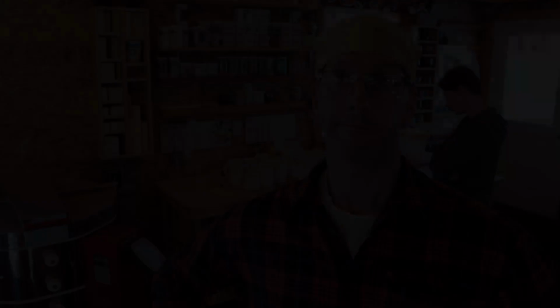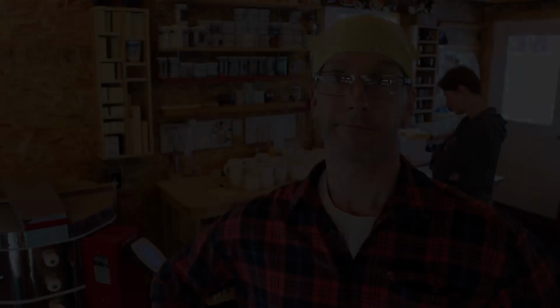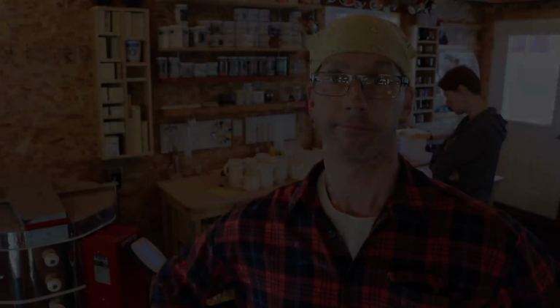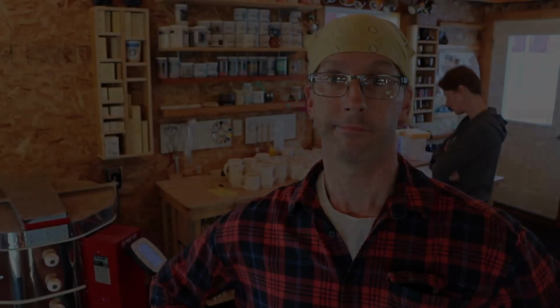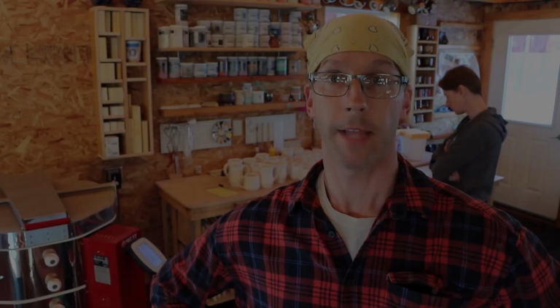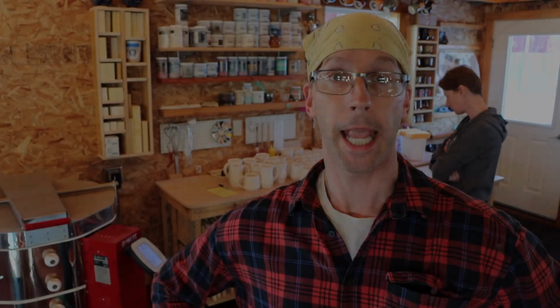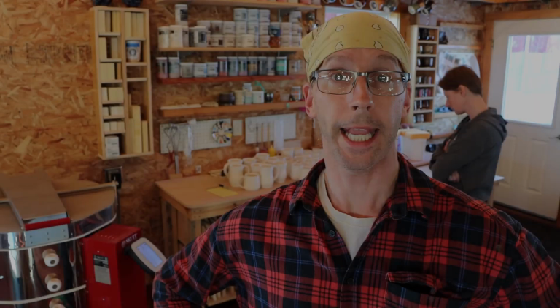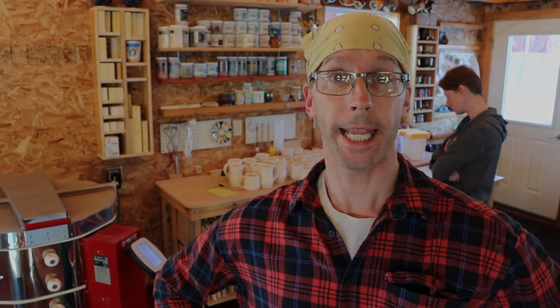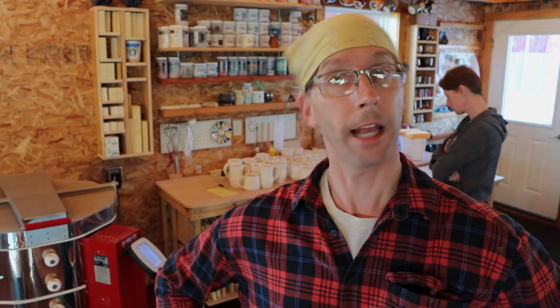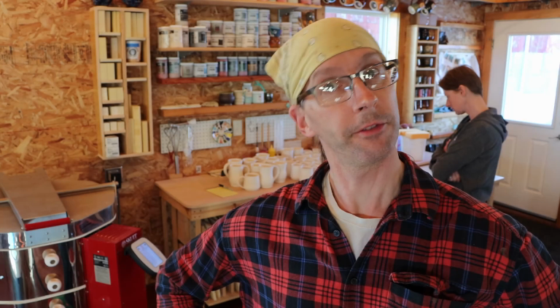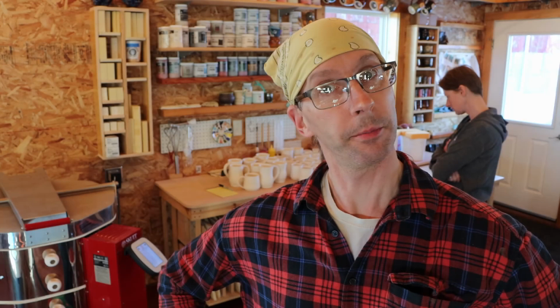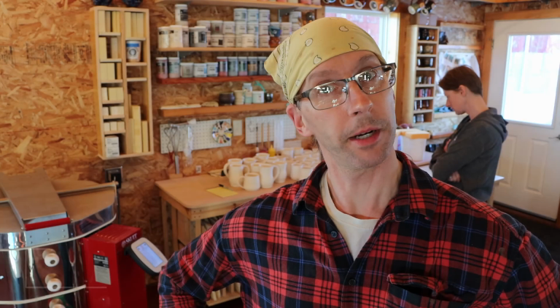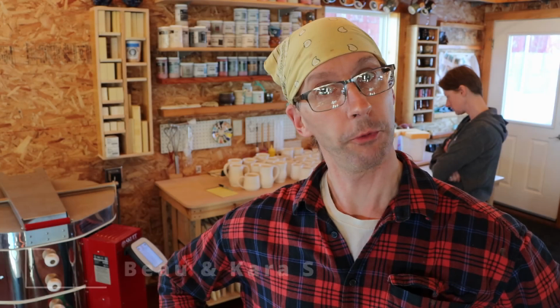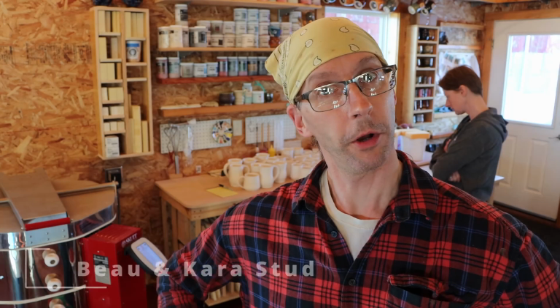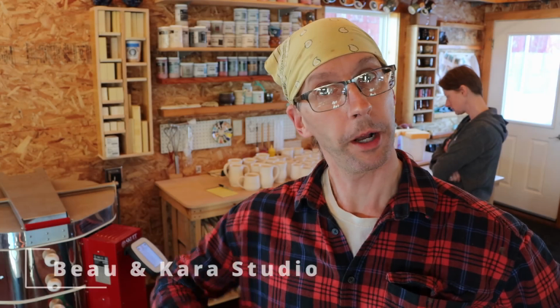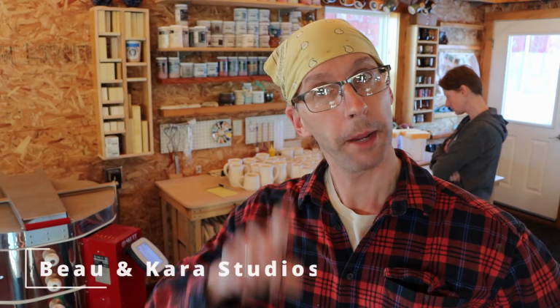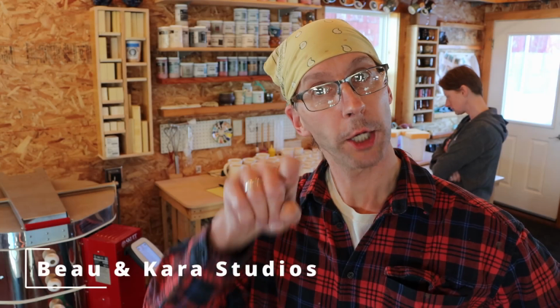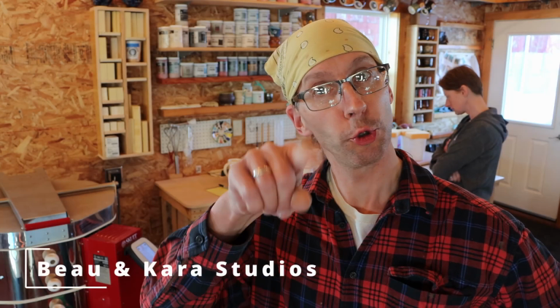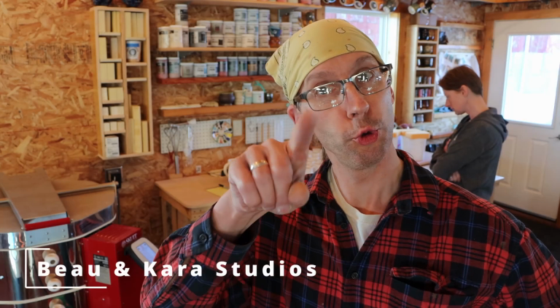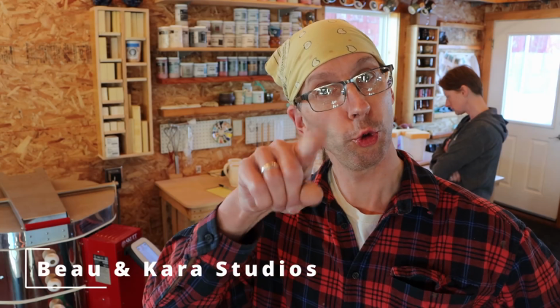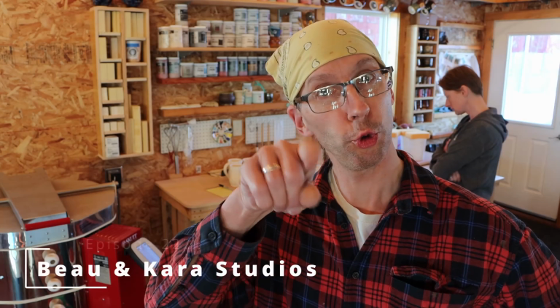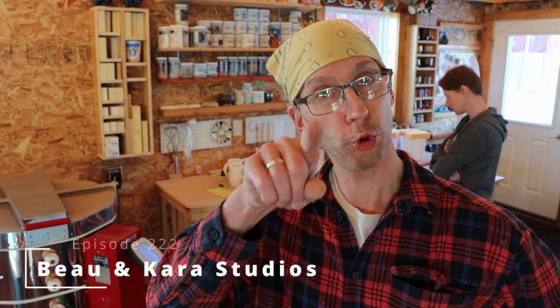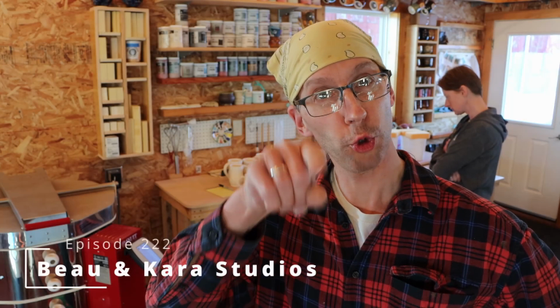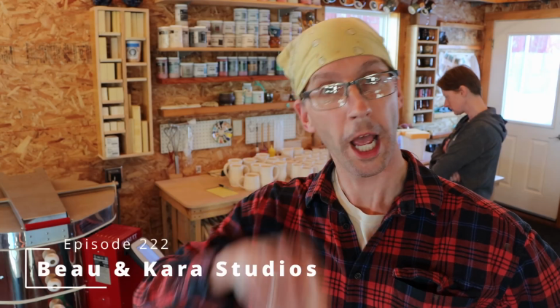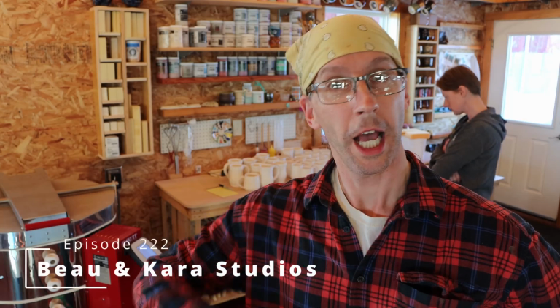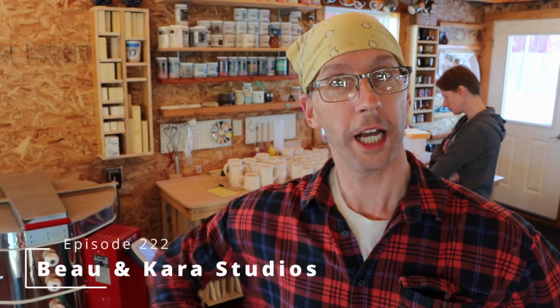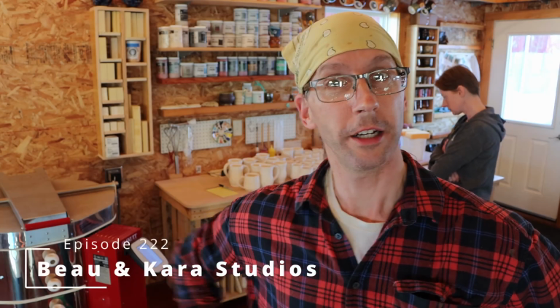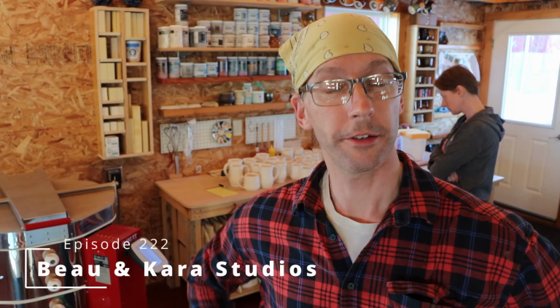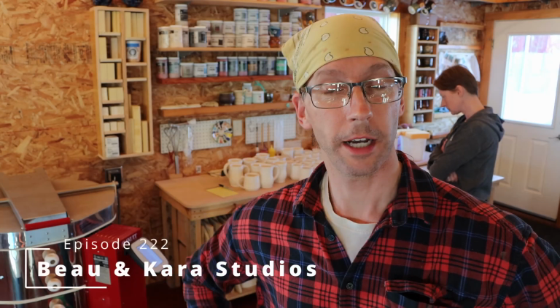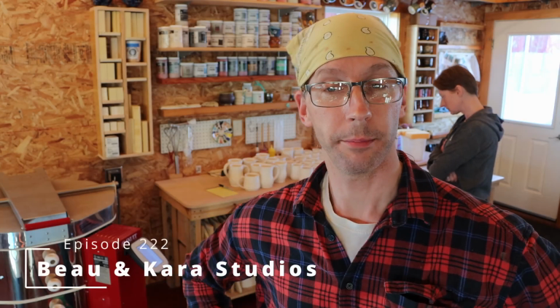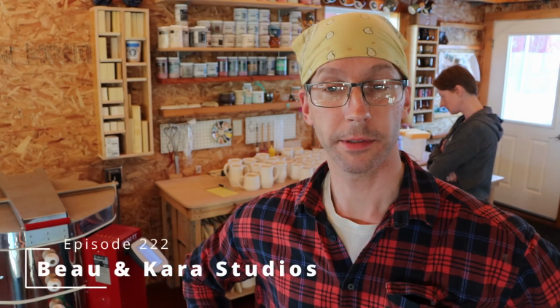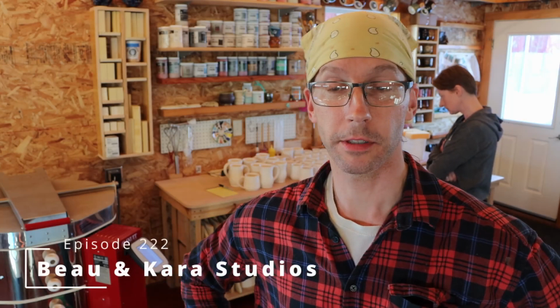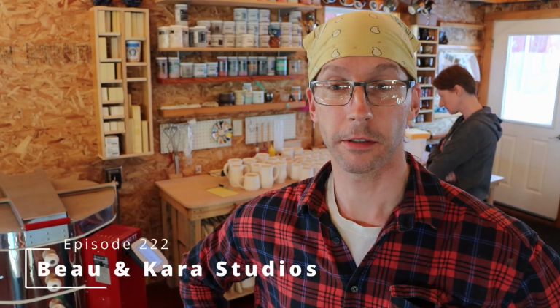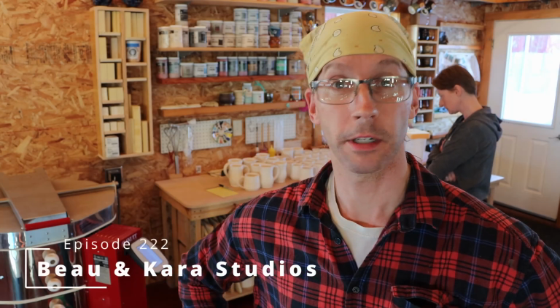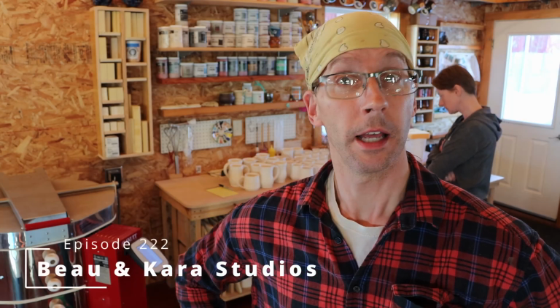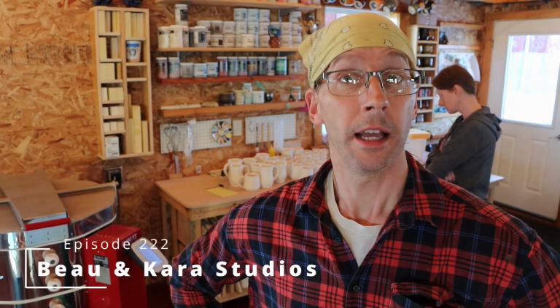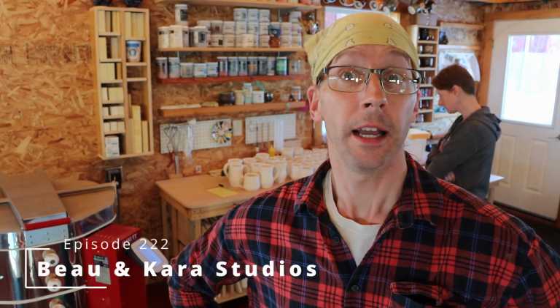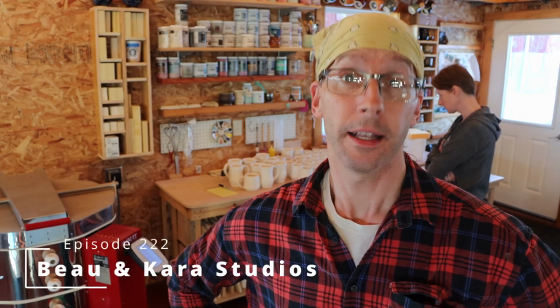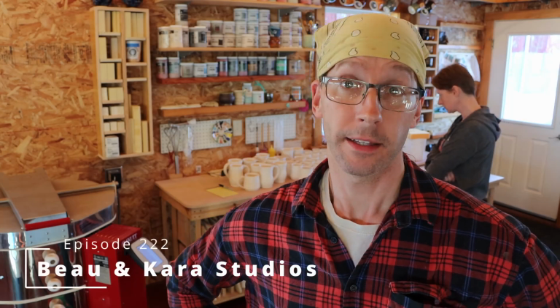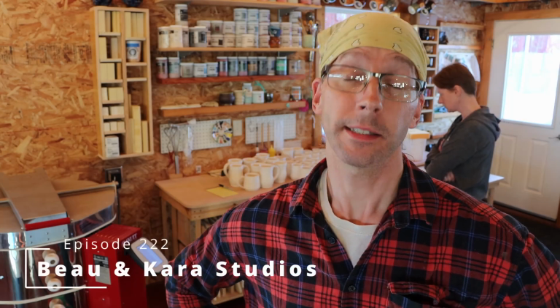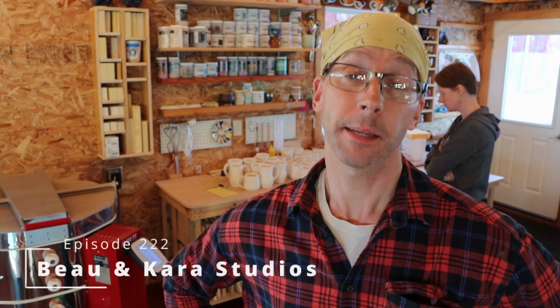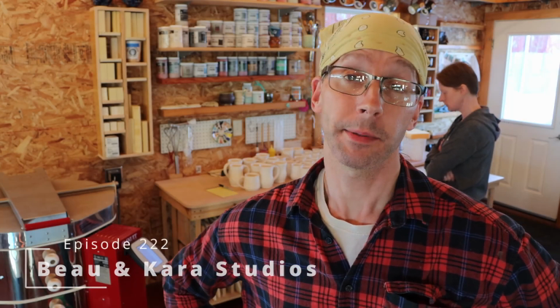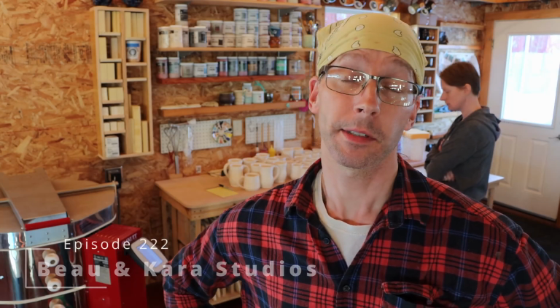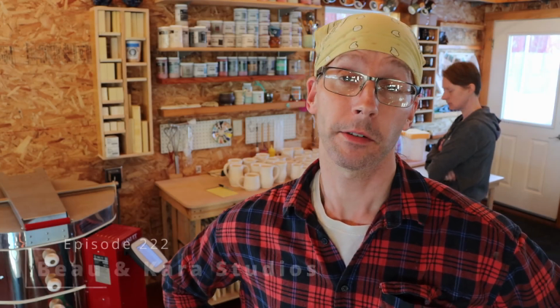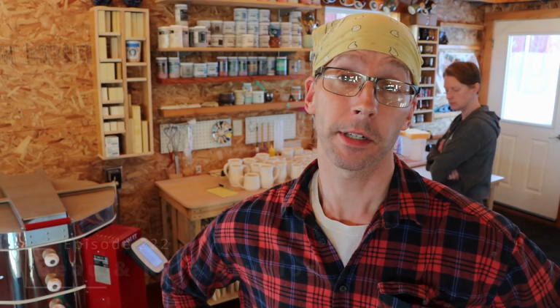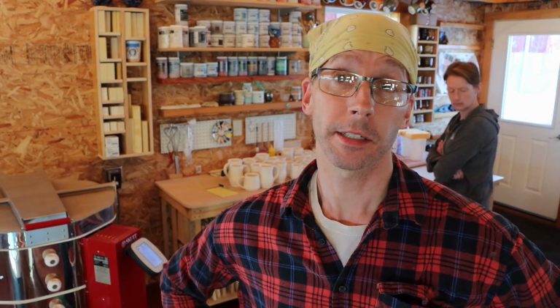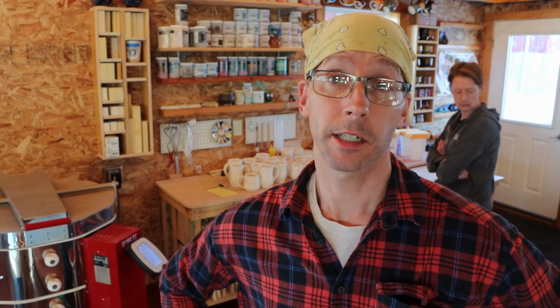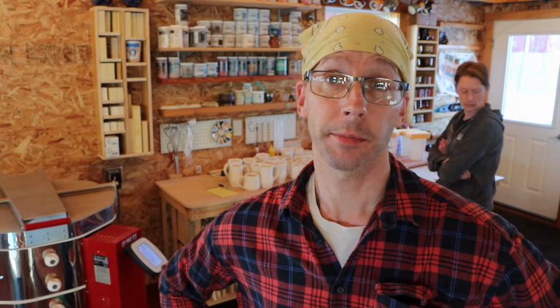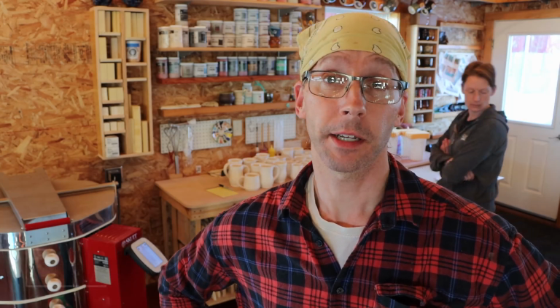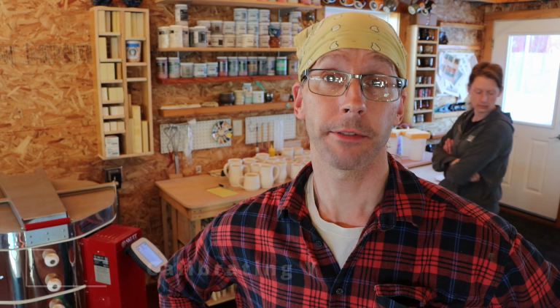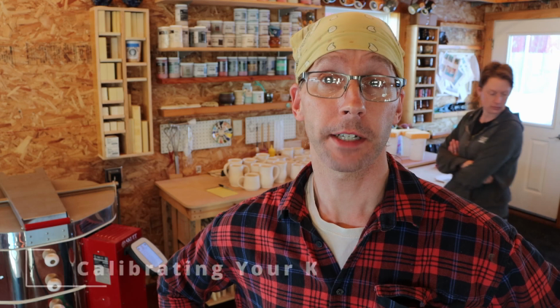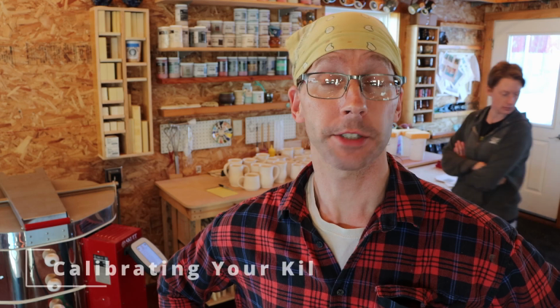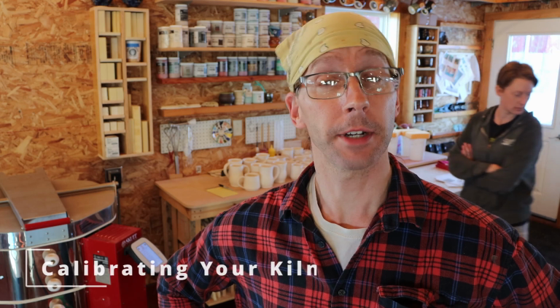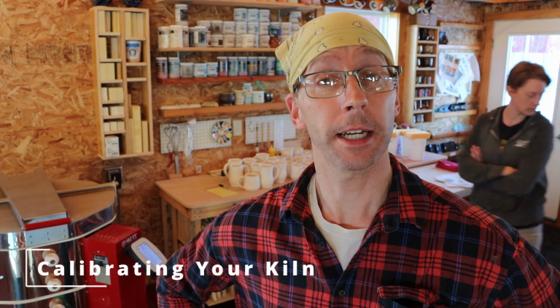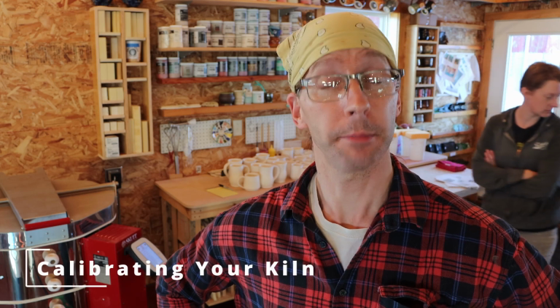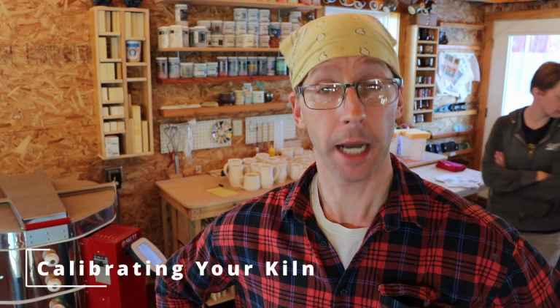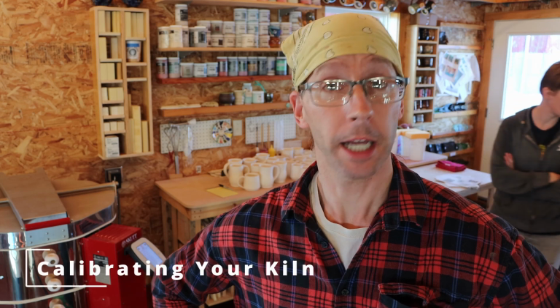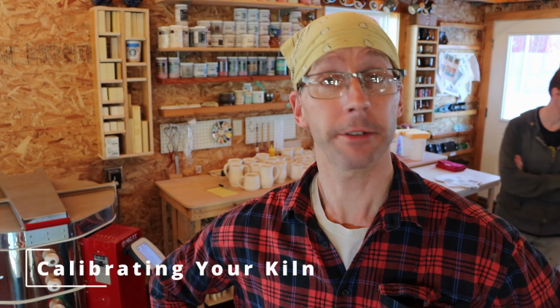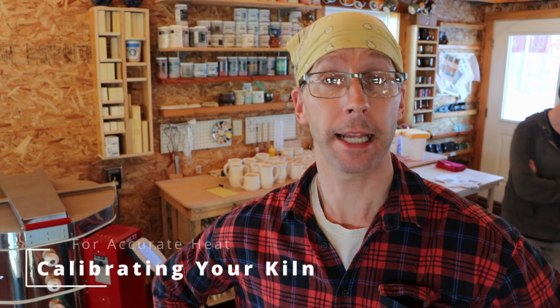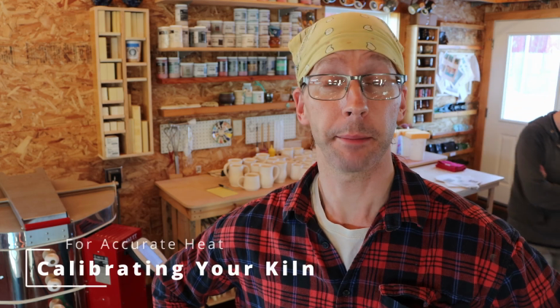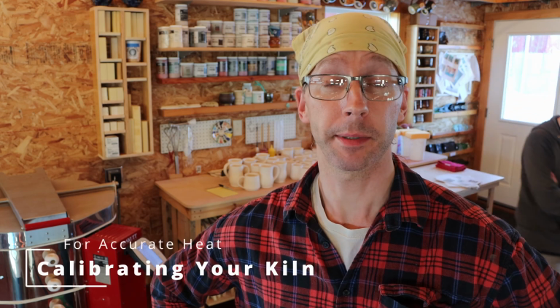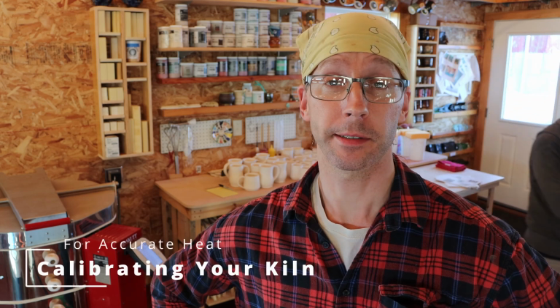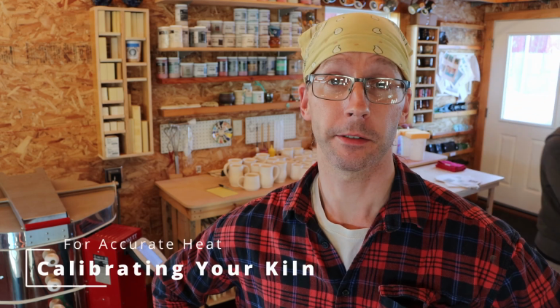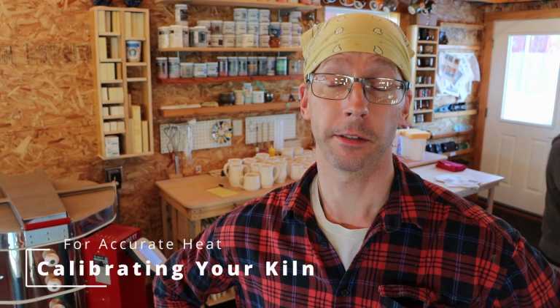Hey everybody, welcome back to another episode. This episode is going to be a frustrating pottery episode.